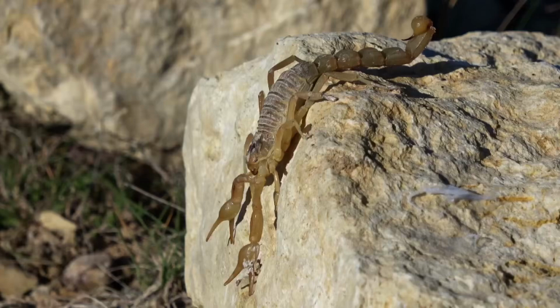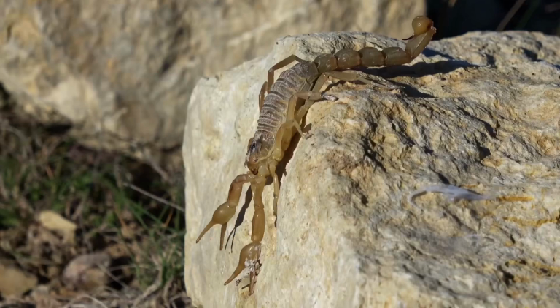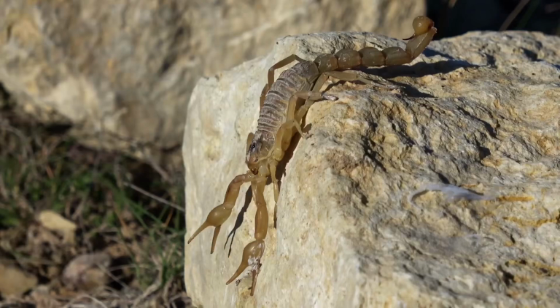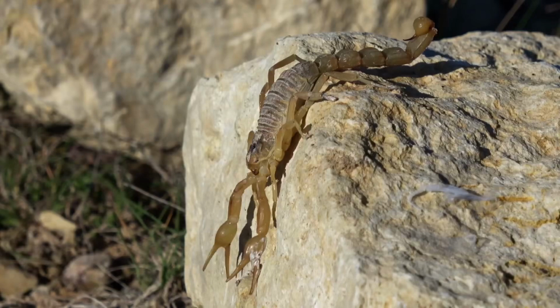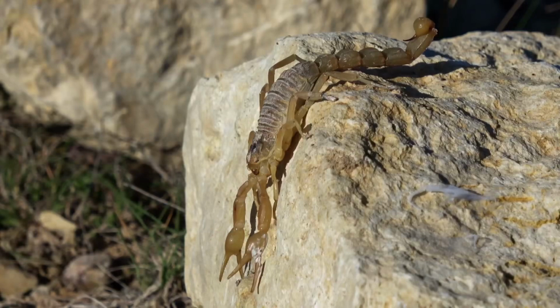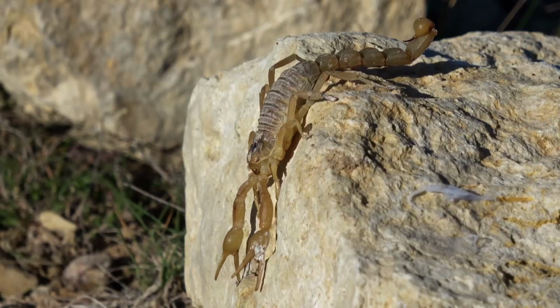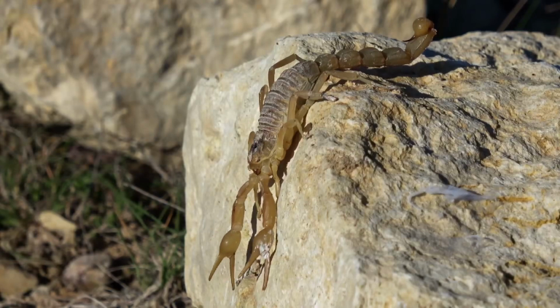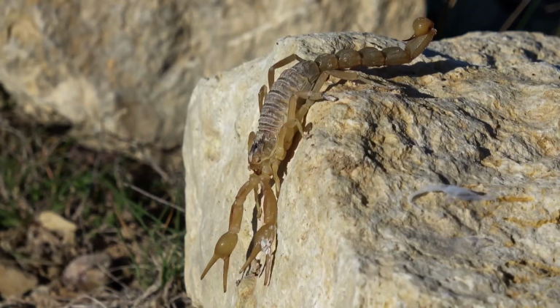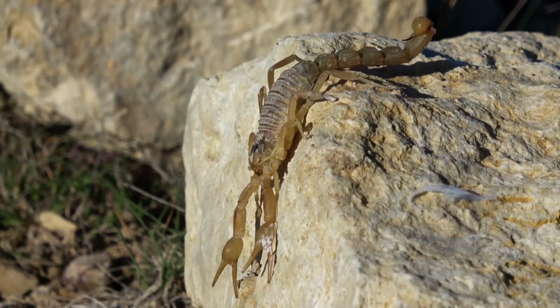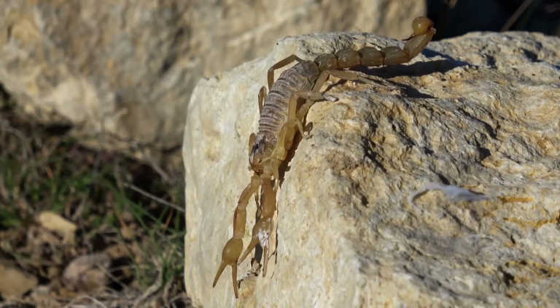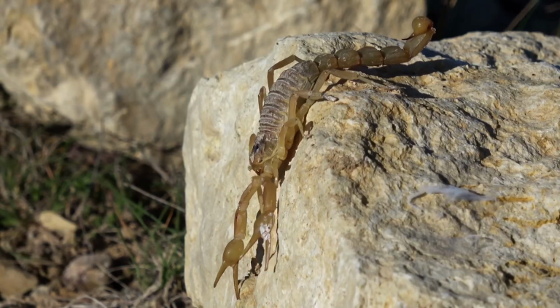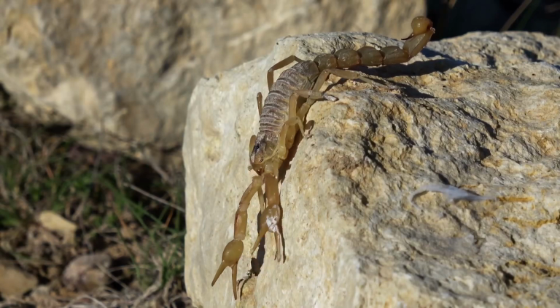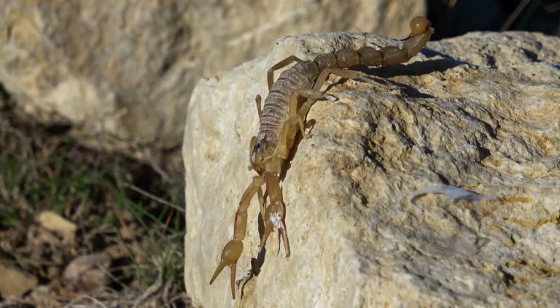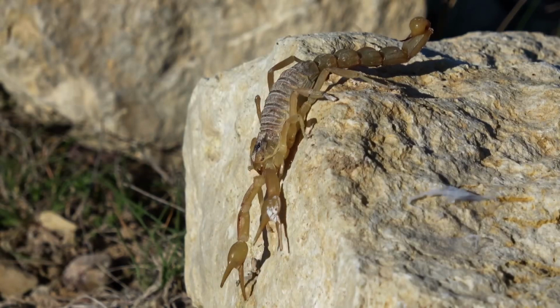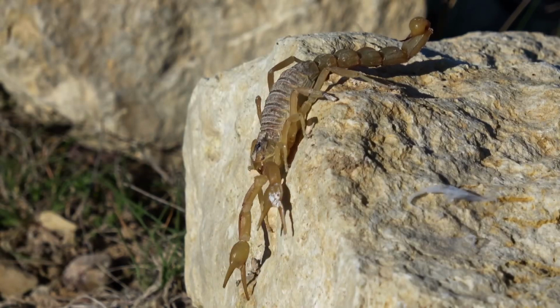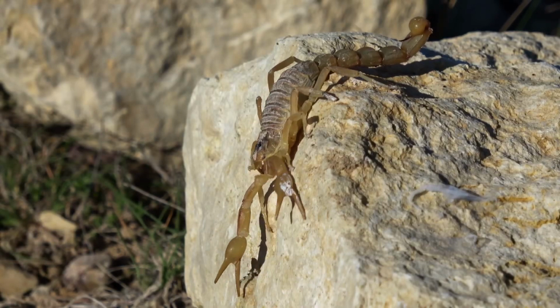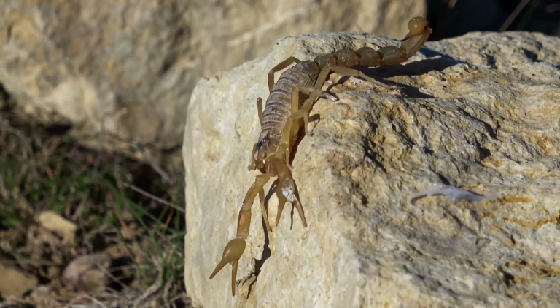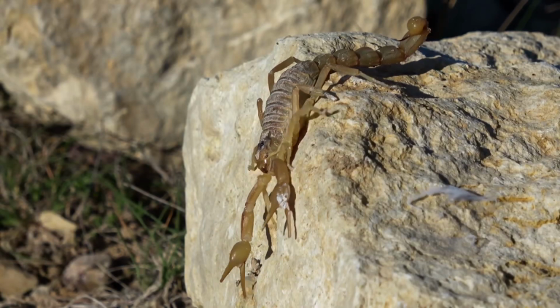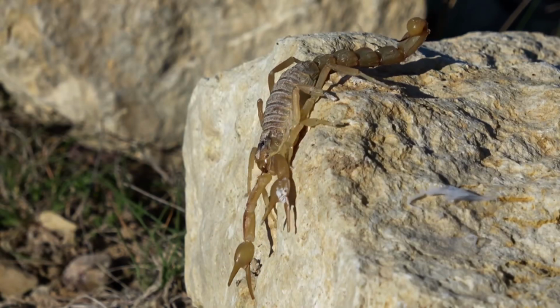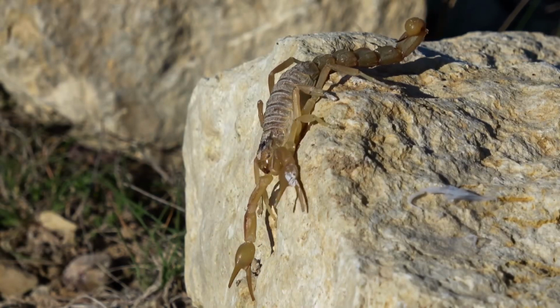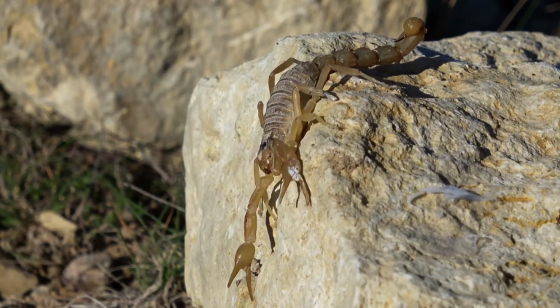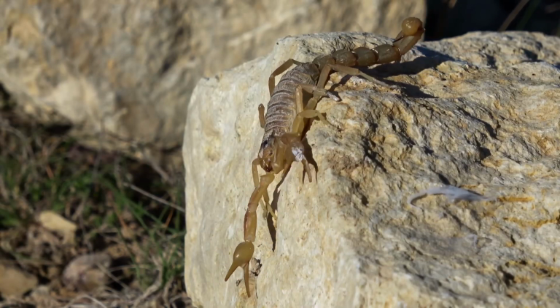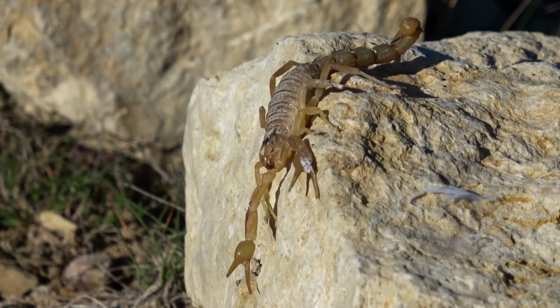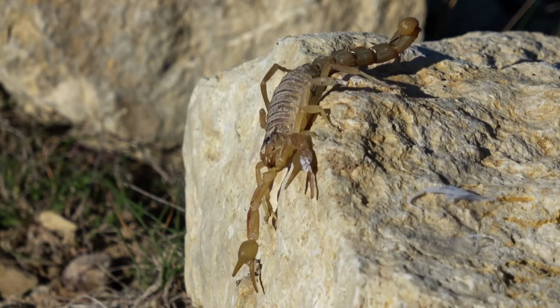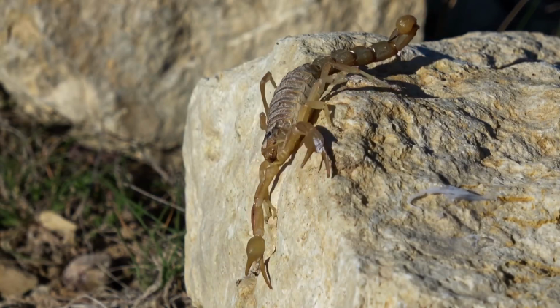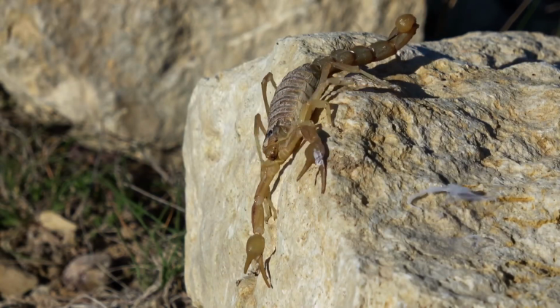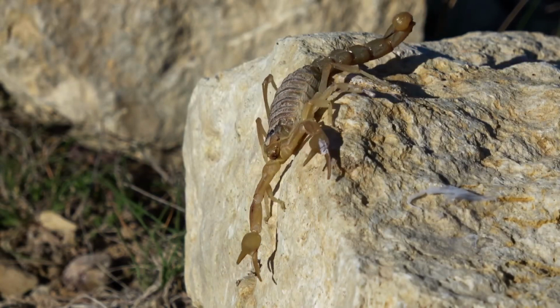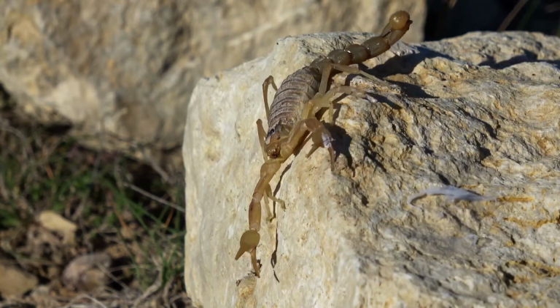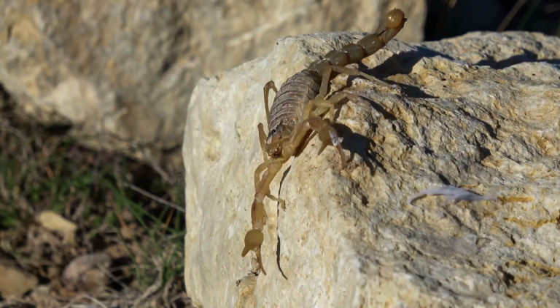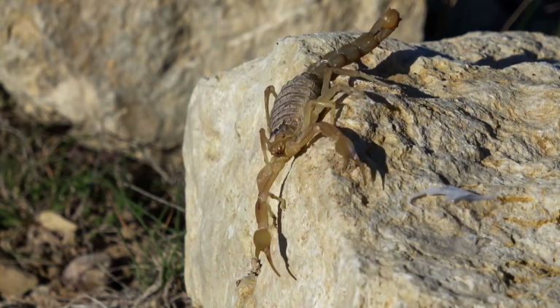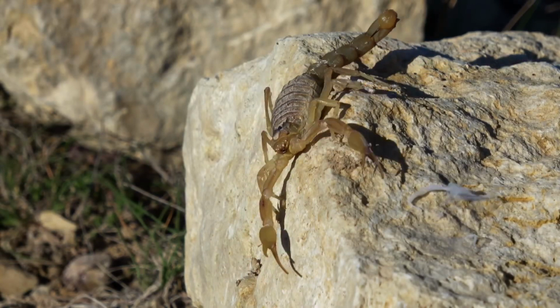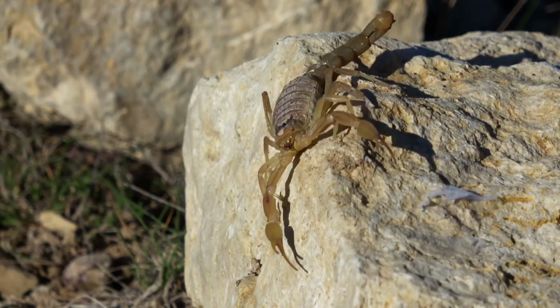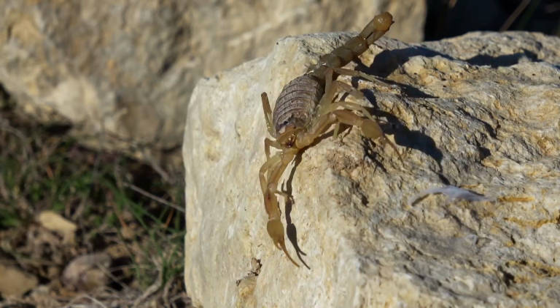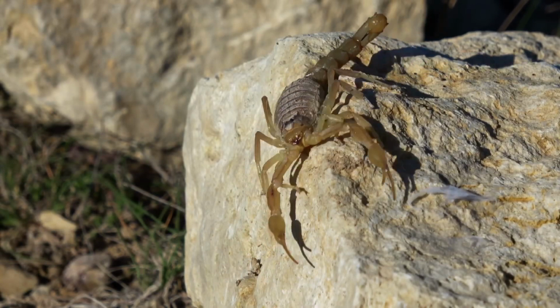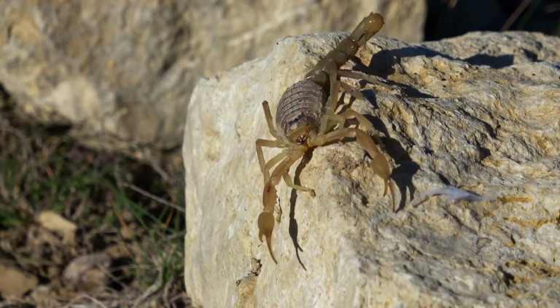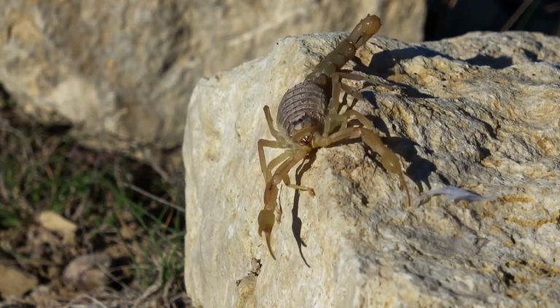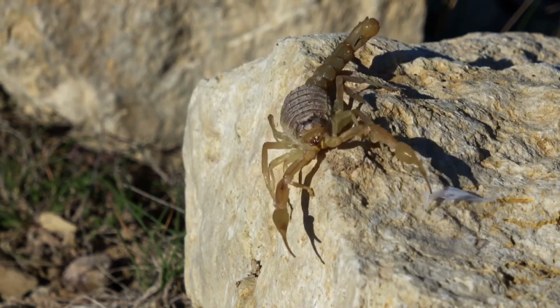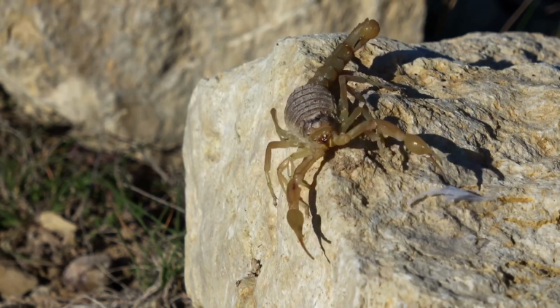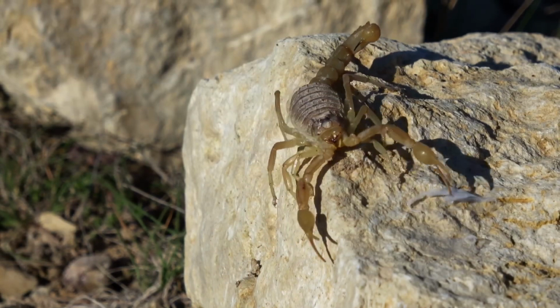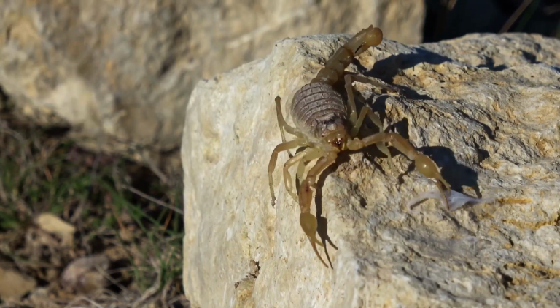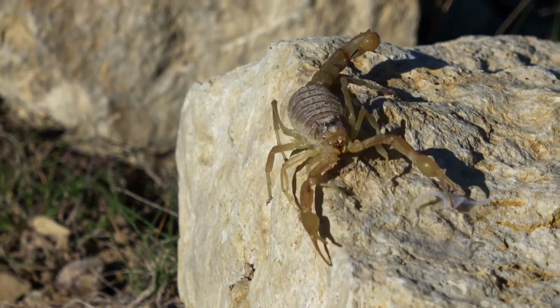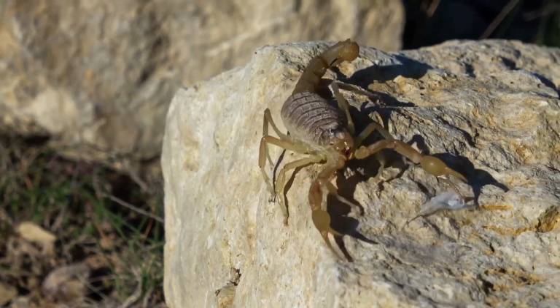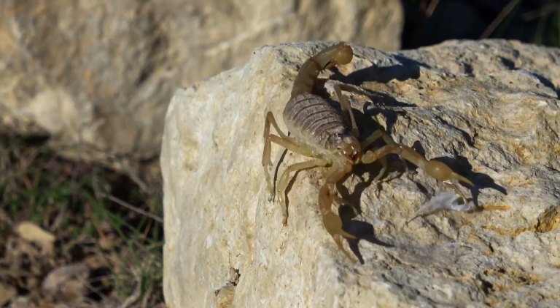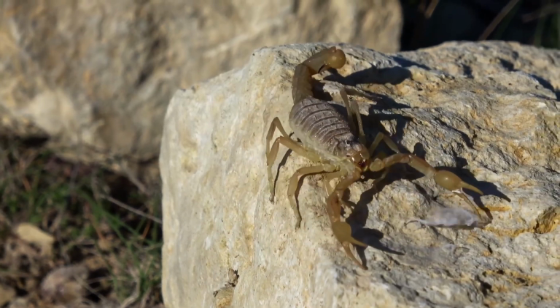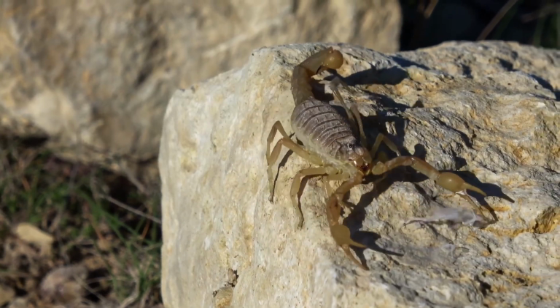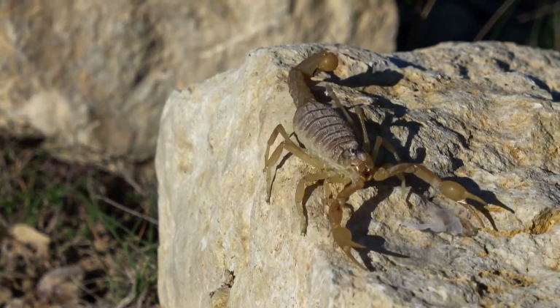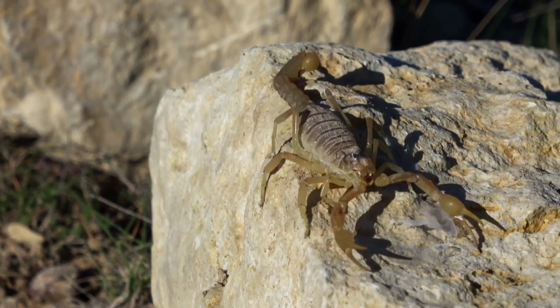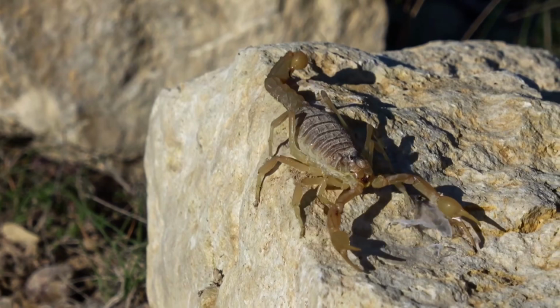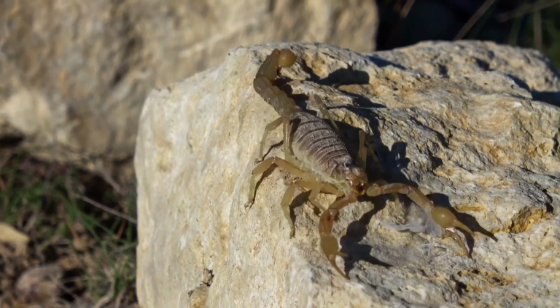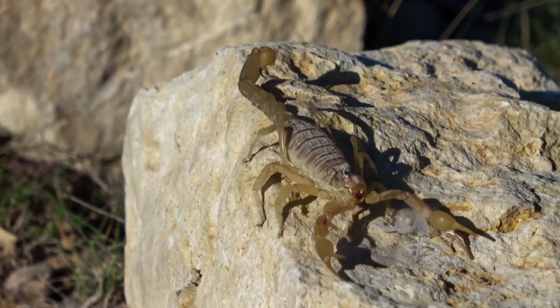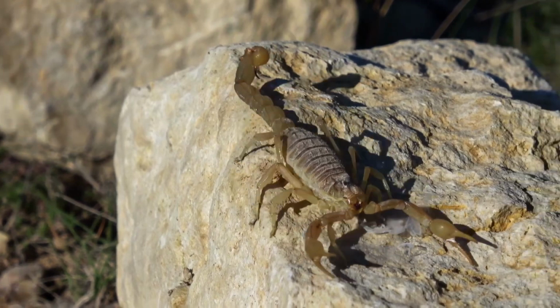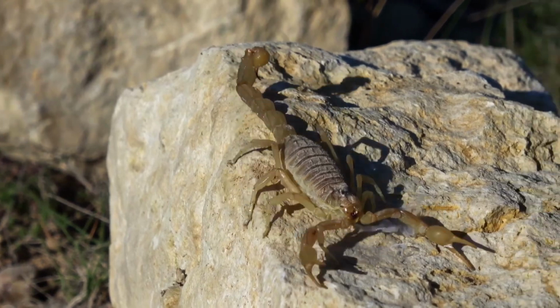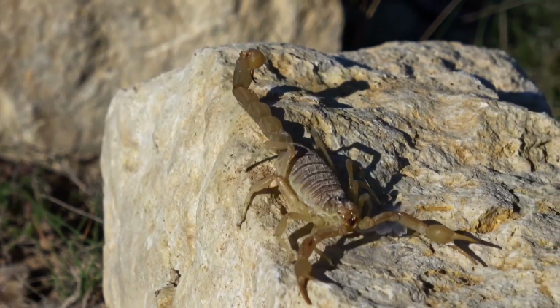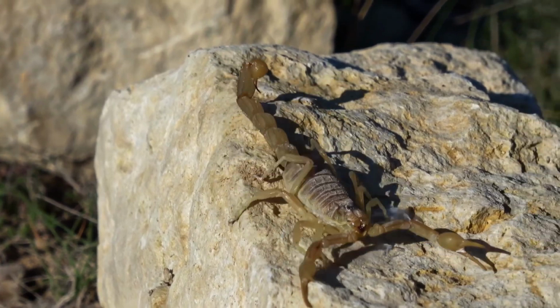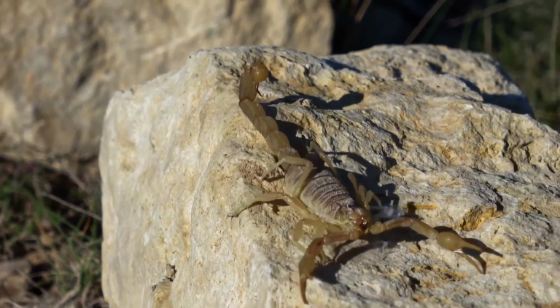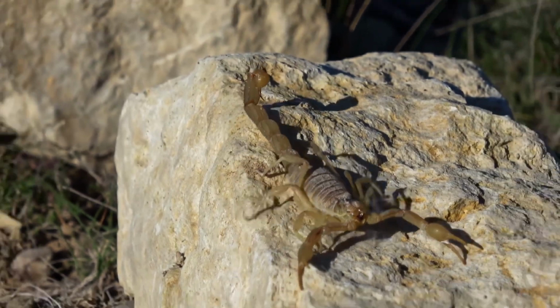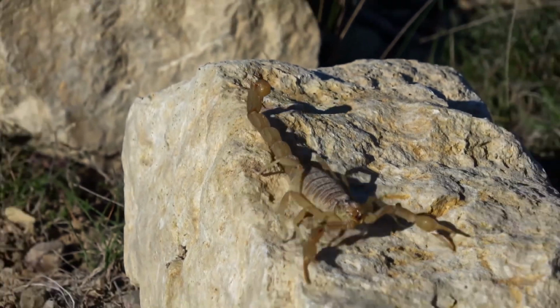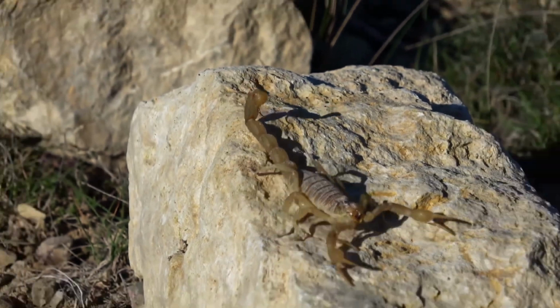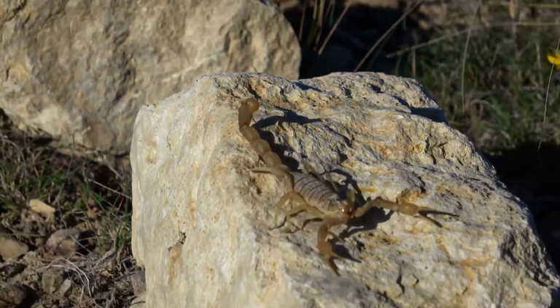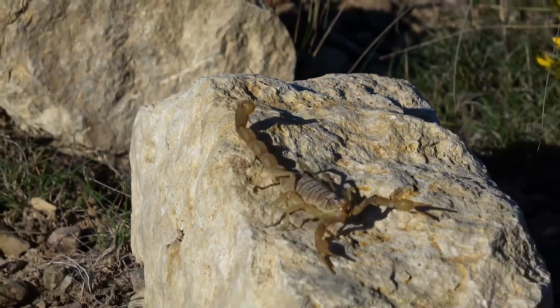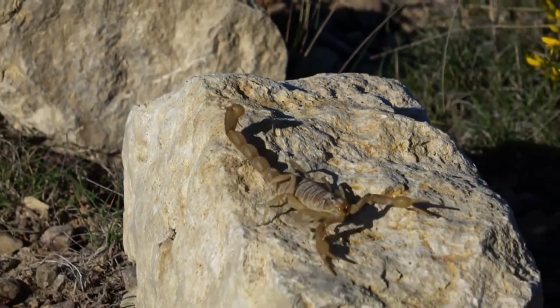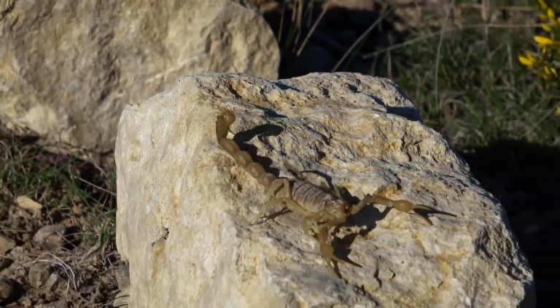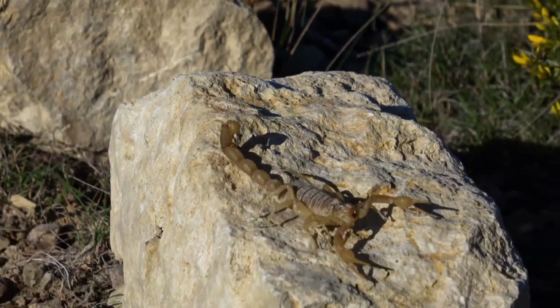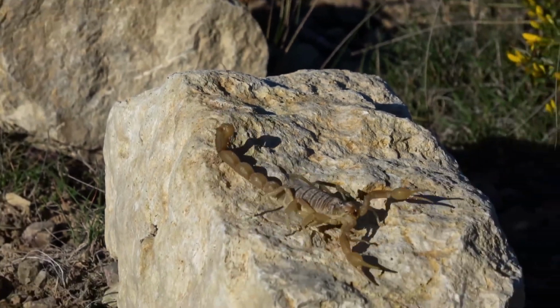Hey there, Kidtastic Animals Explorers! I hope you think creepy, crawly creatures are cool because today we're learning all about scorpions!